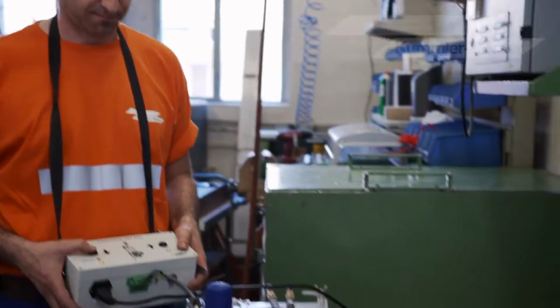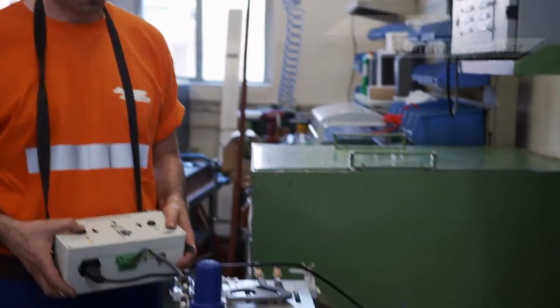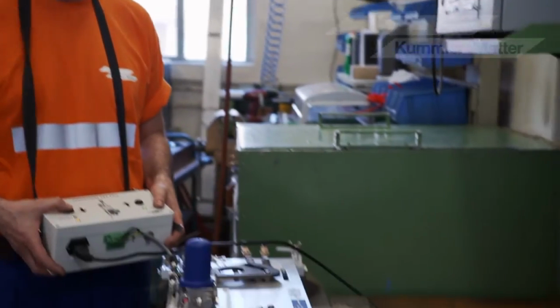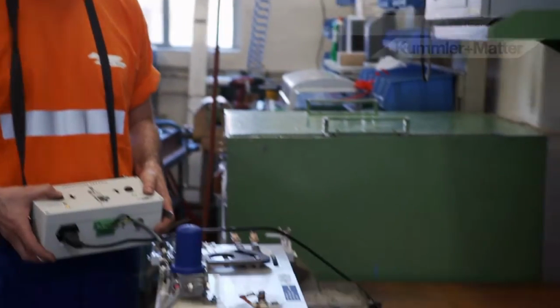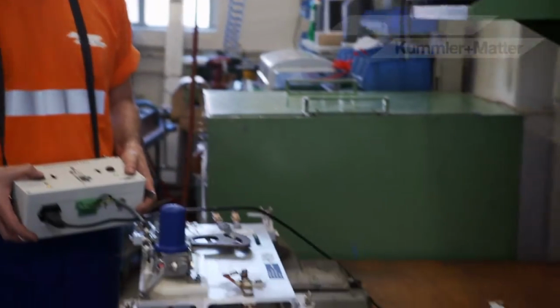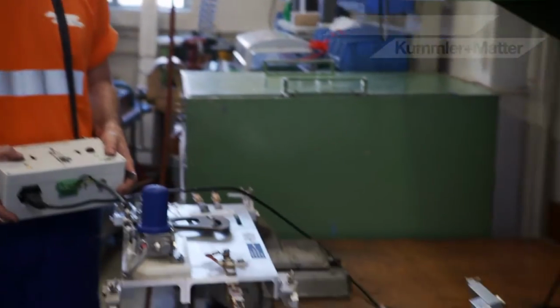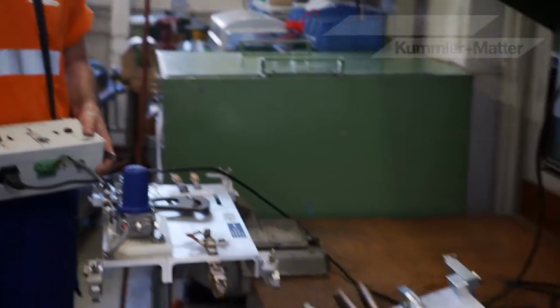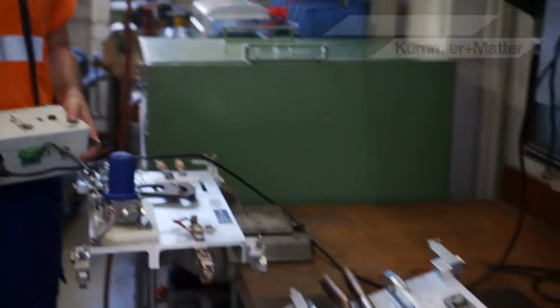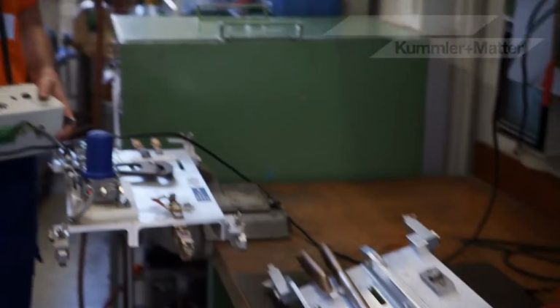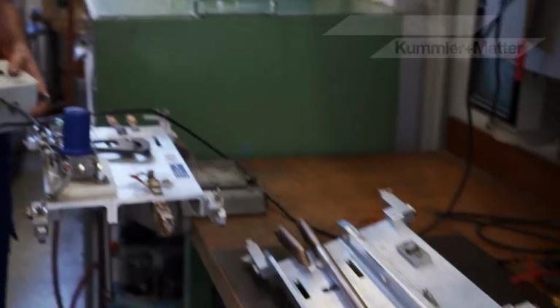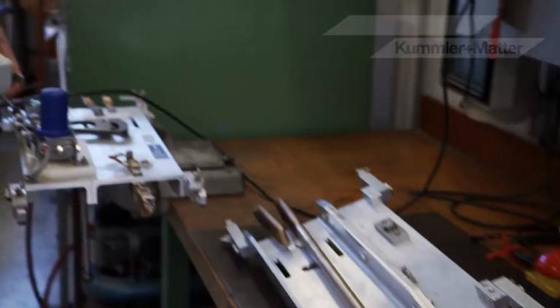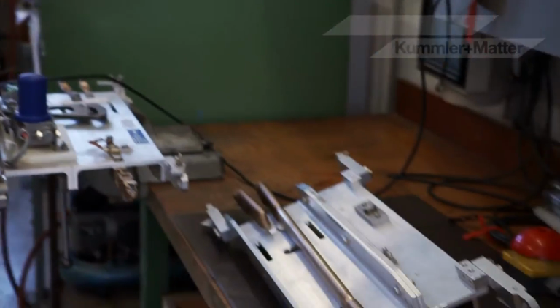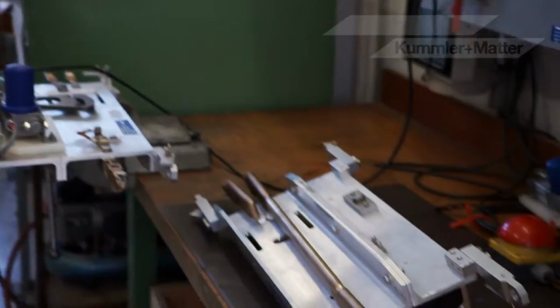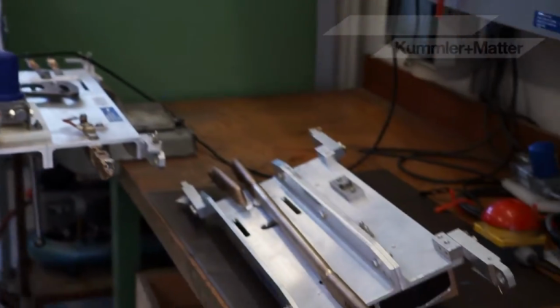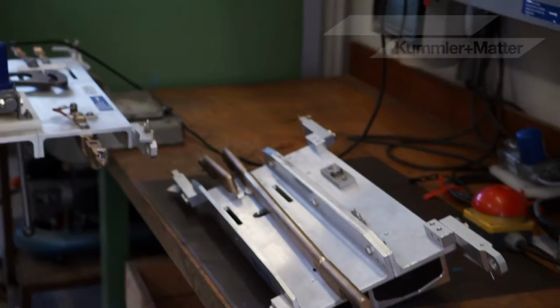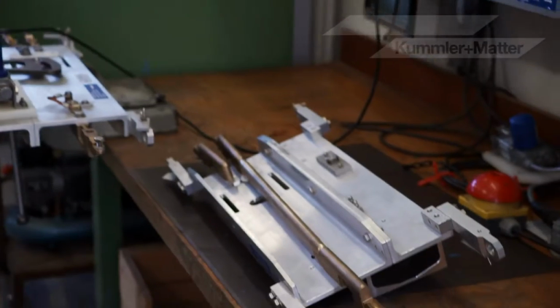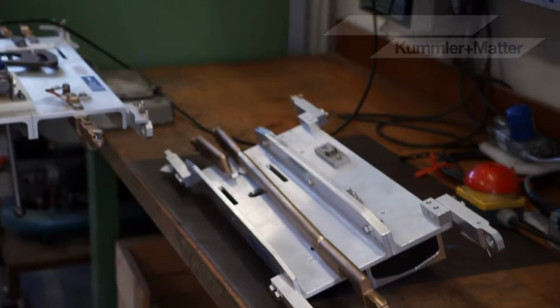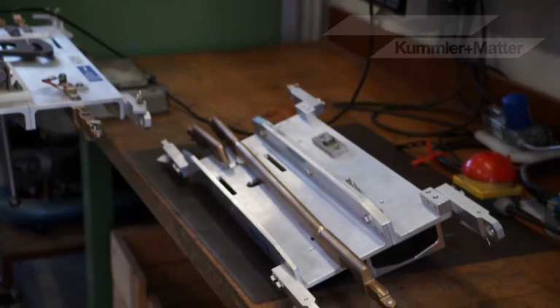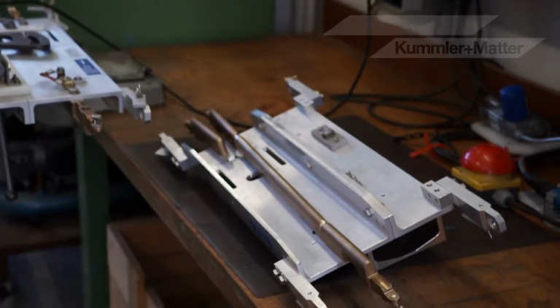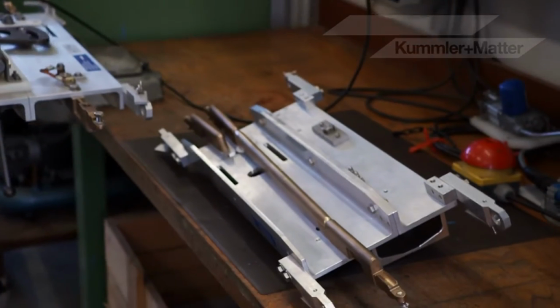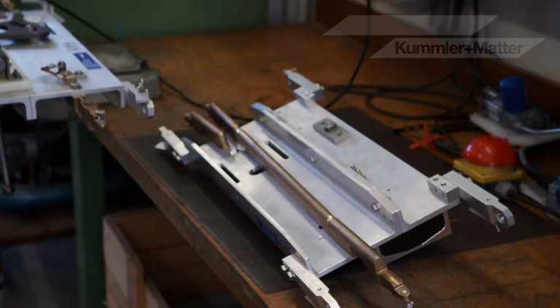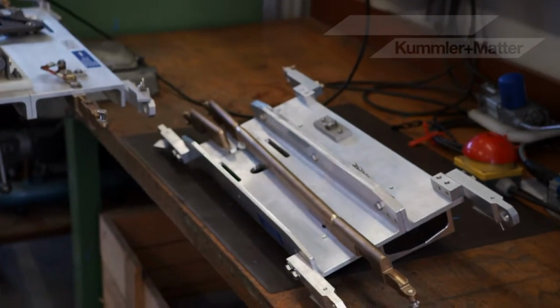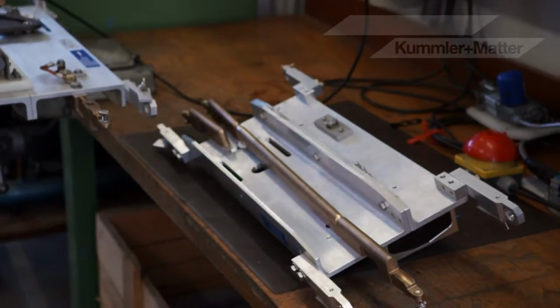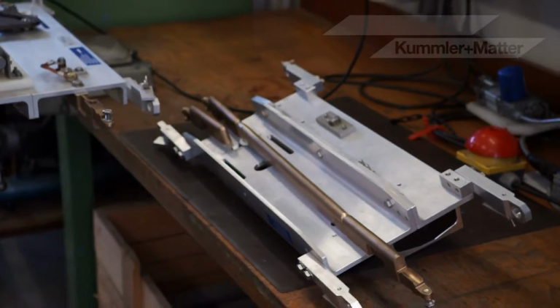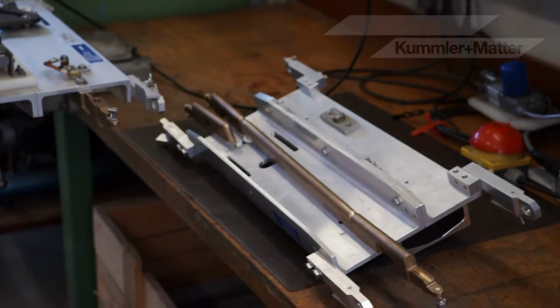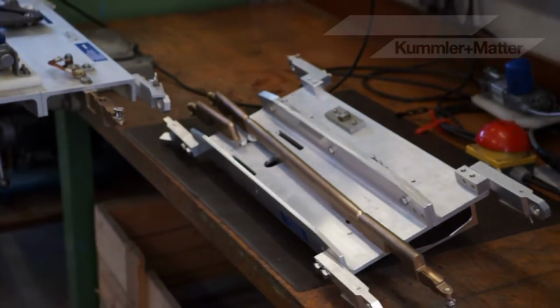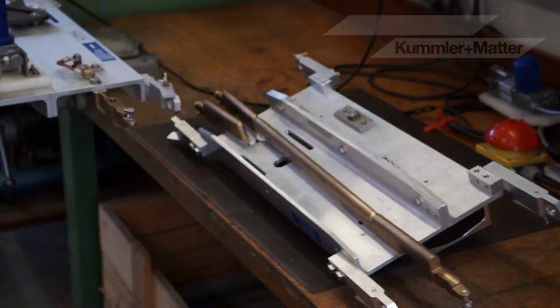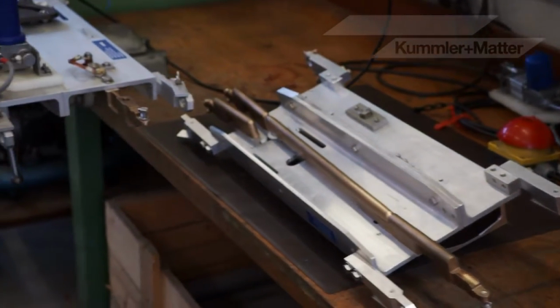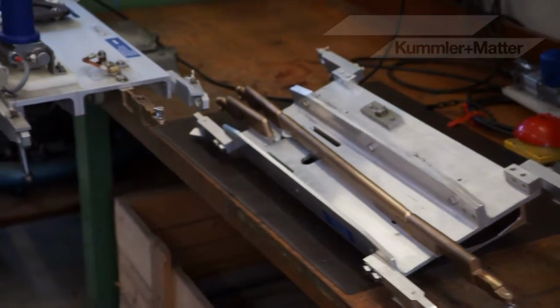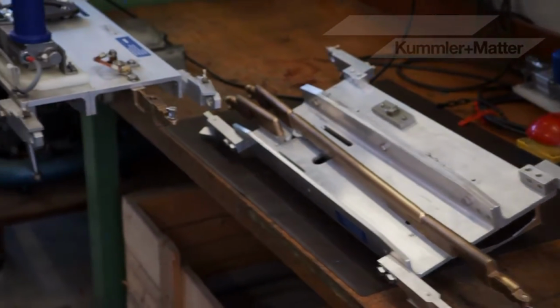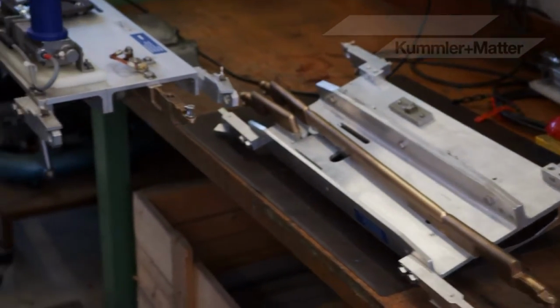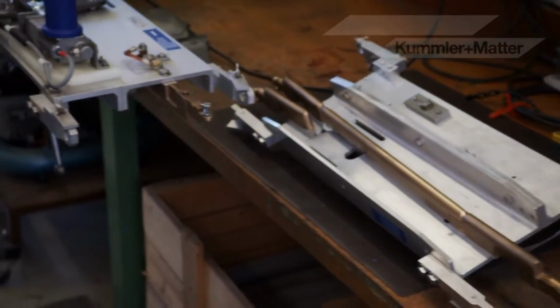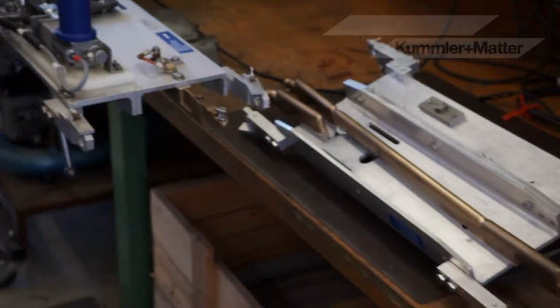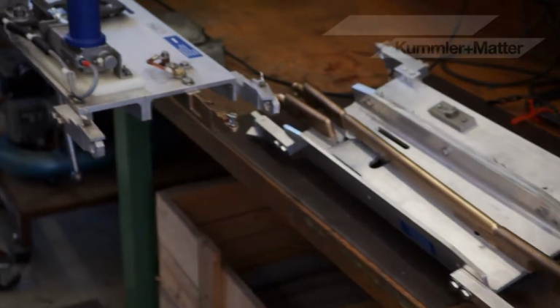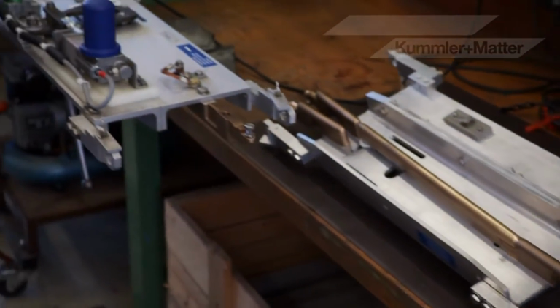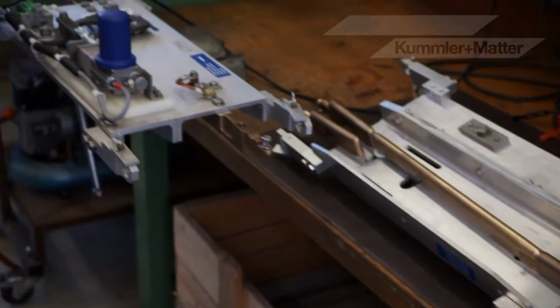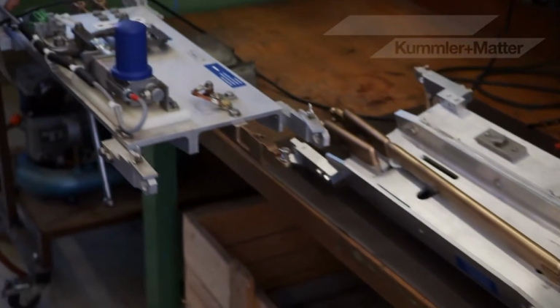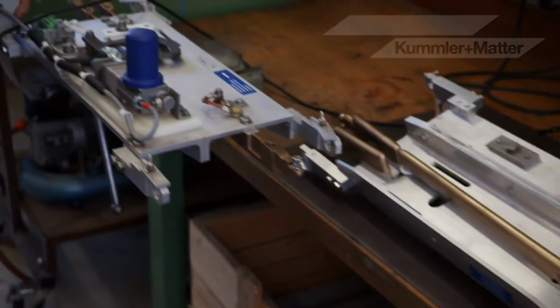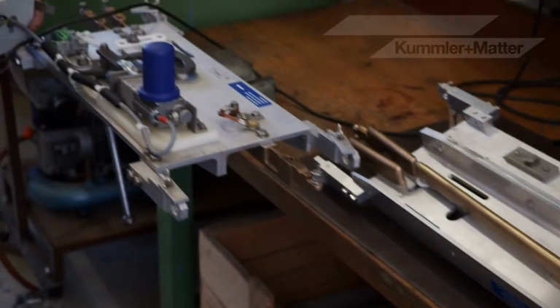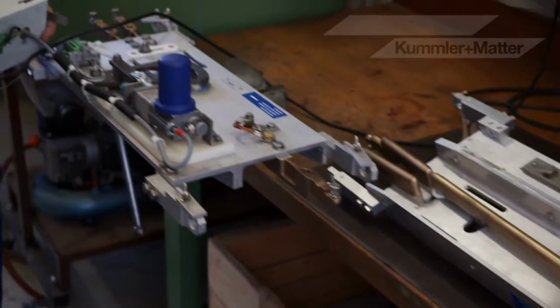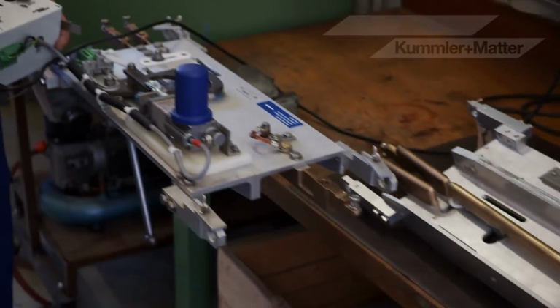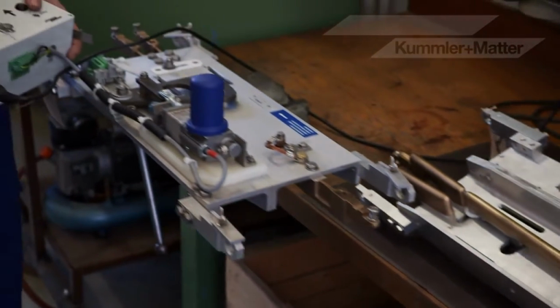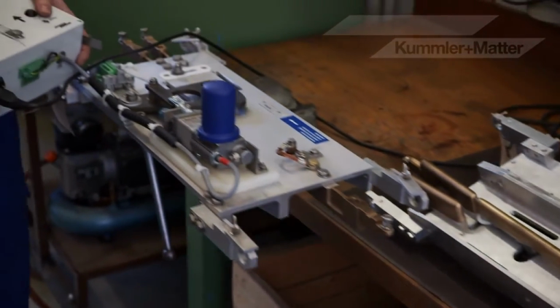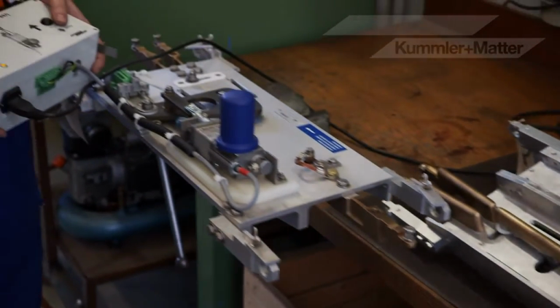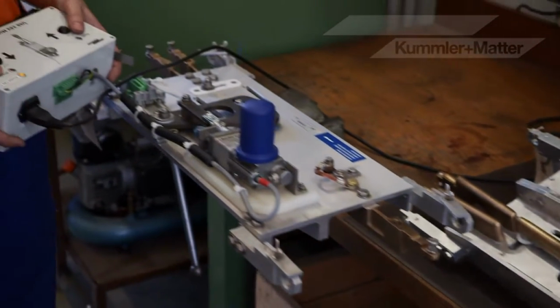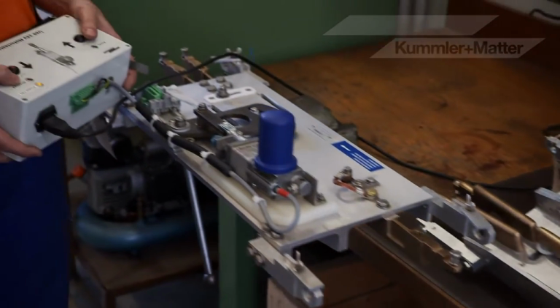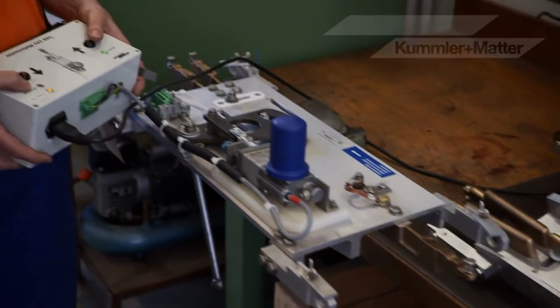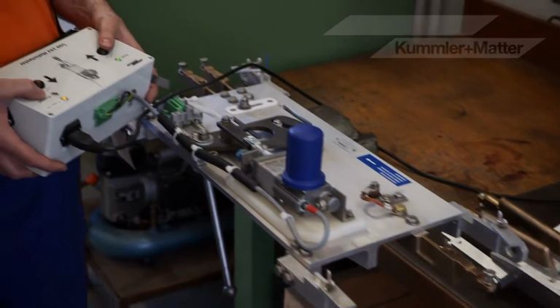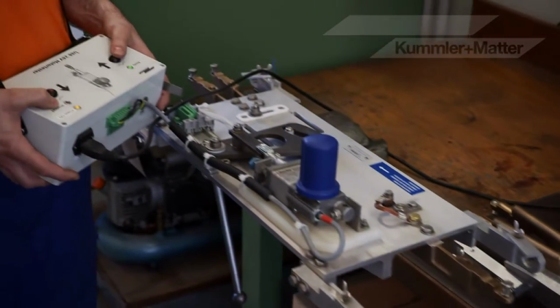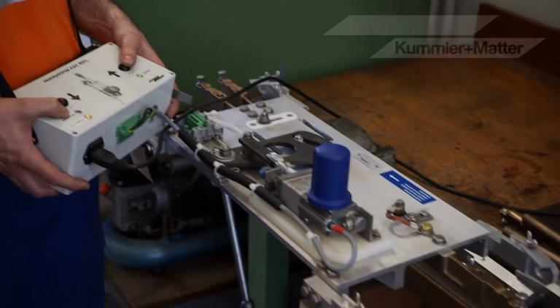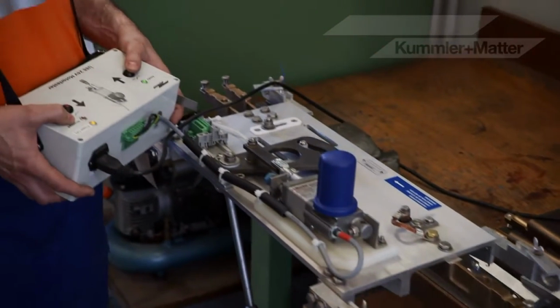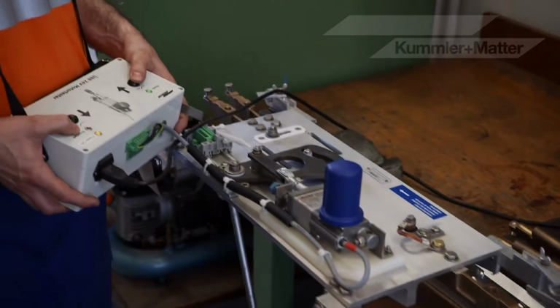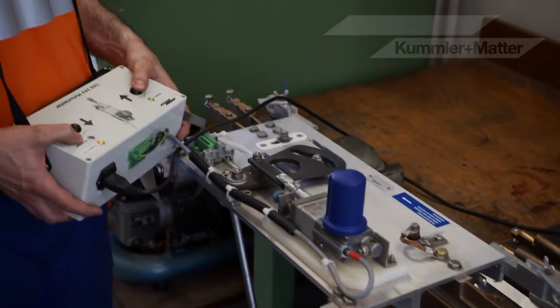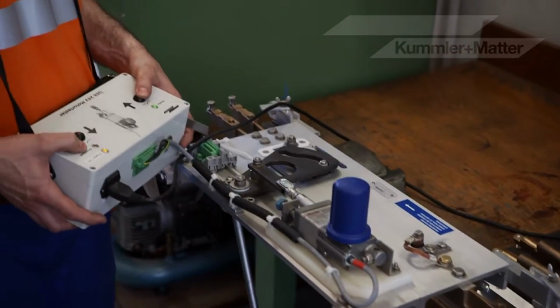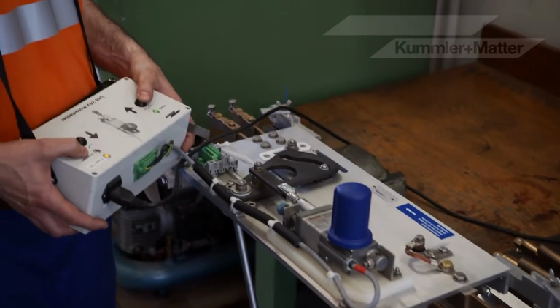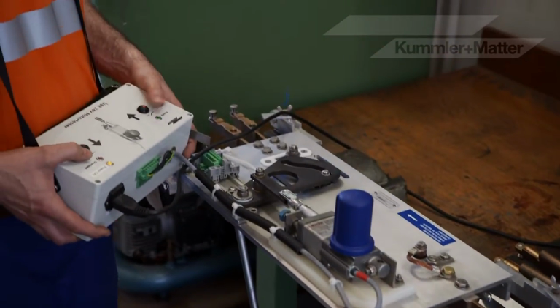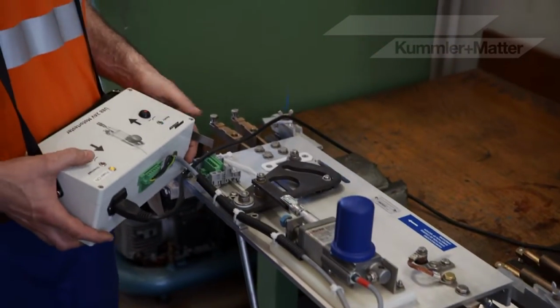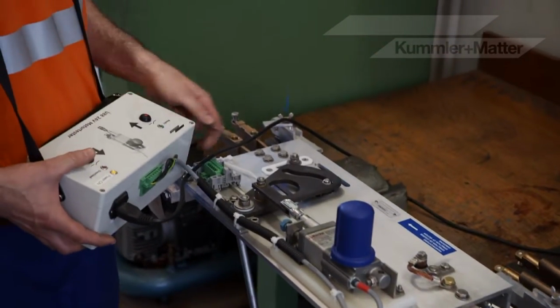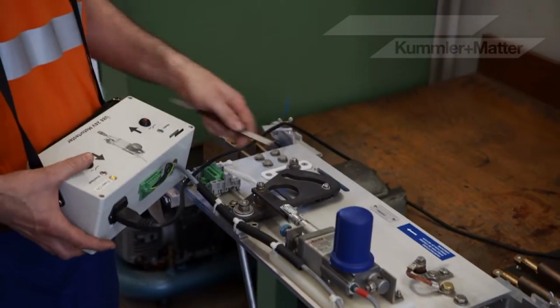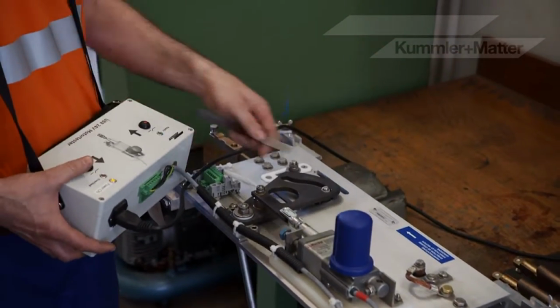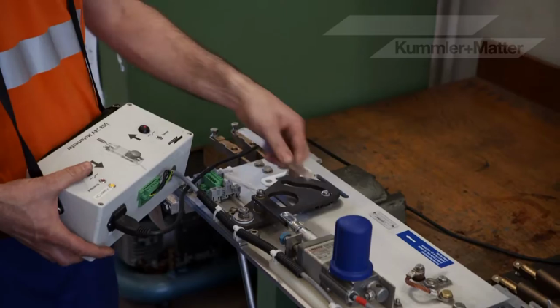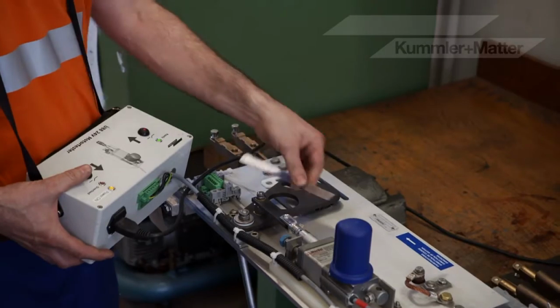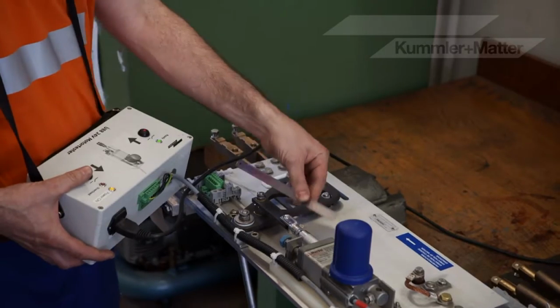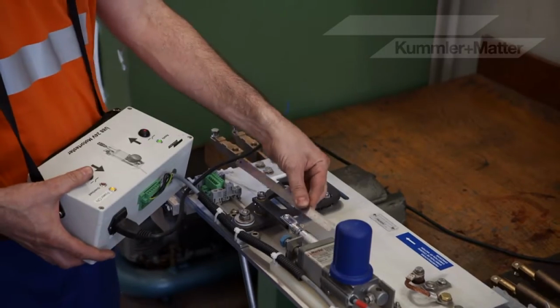A product like a switch — U88 — is exposed to extreme climatic conditions and must be built to last for years.